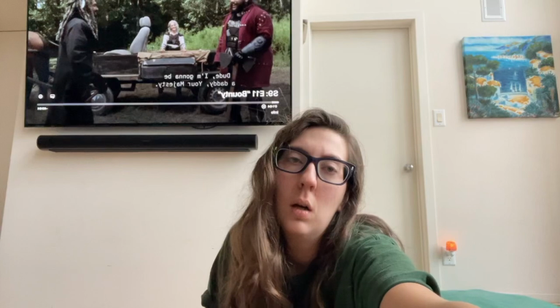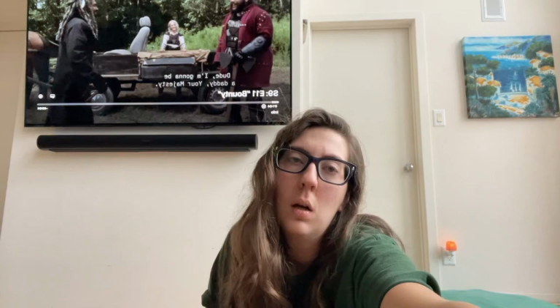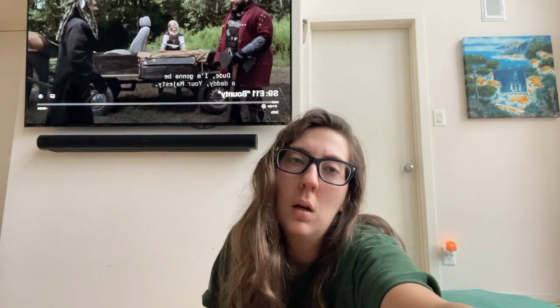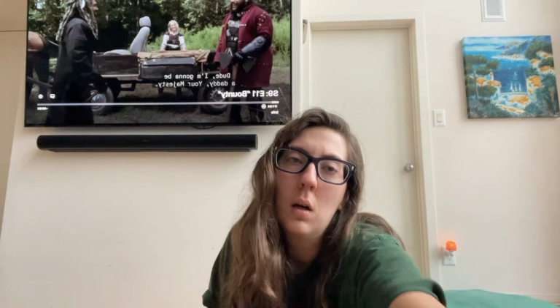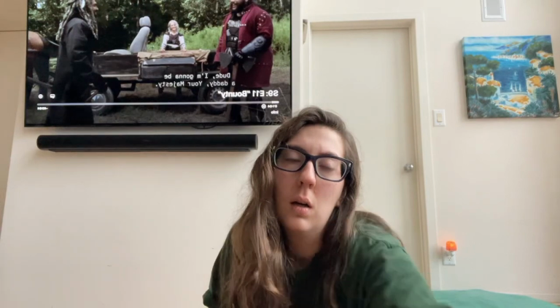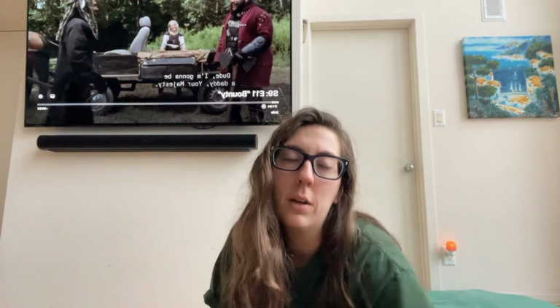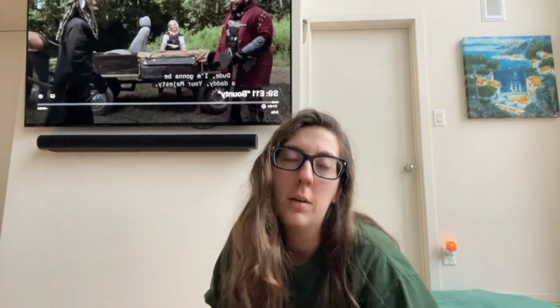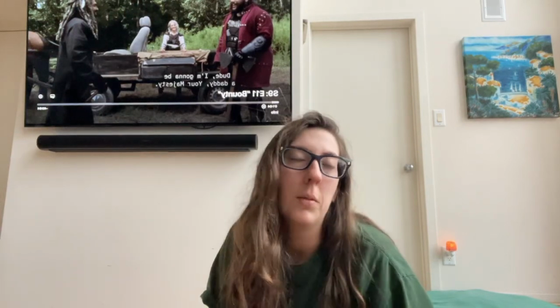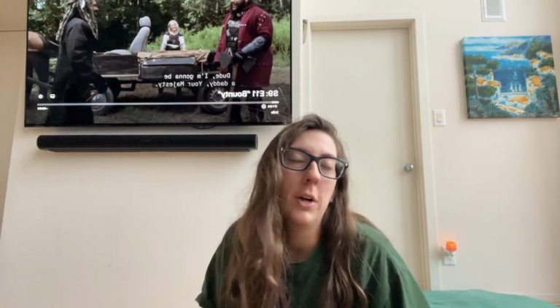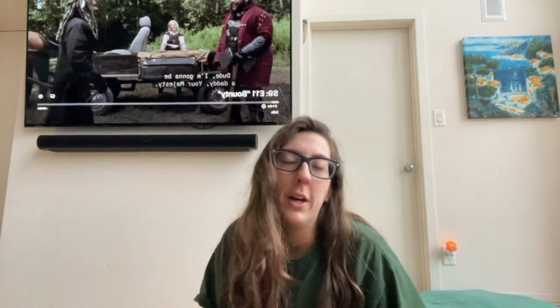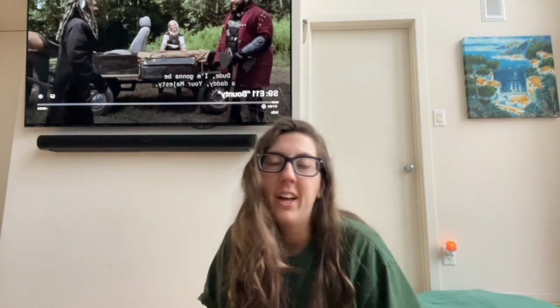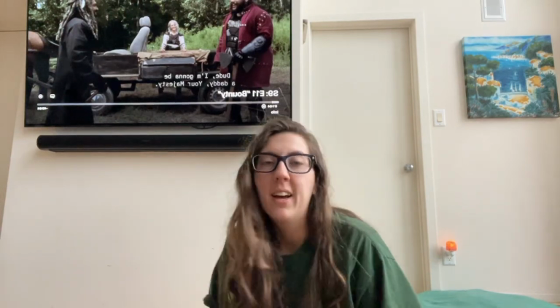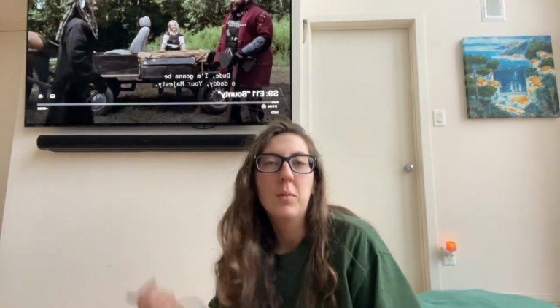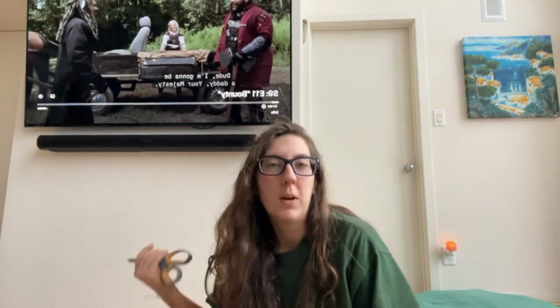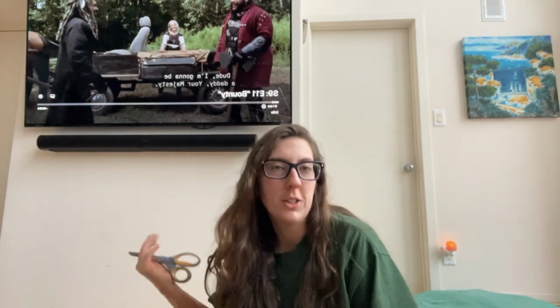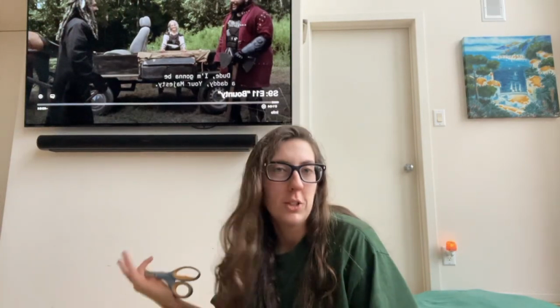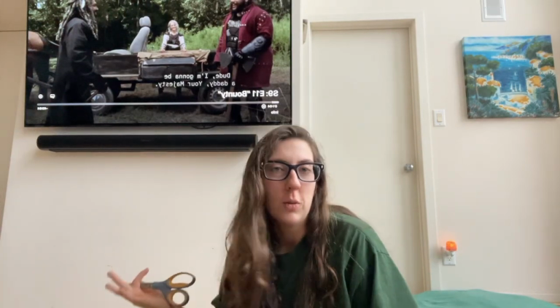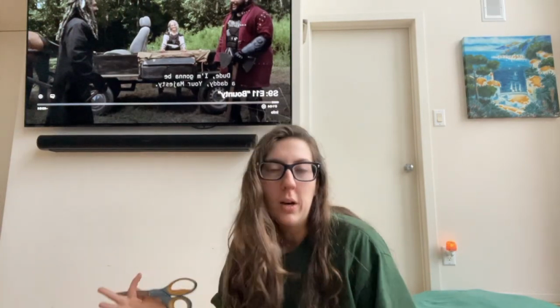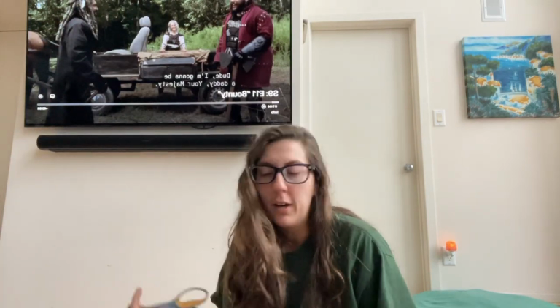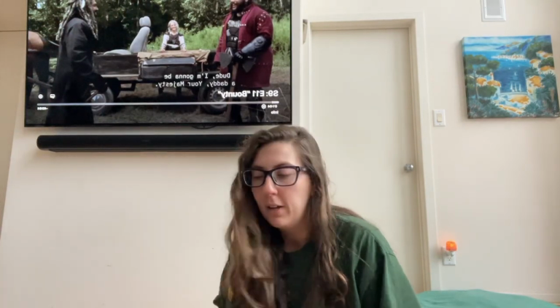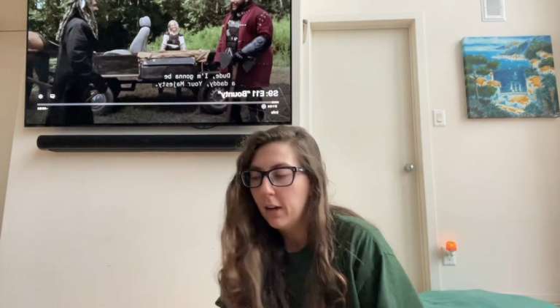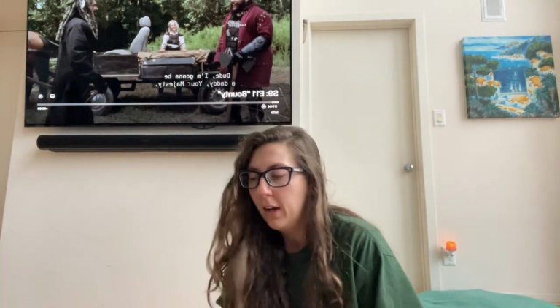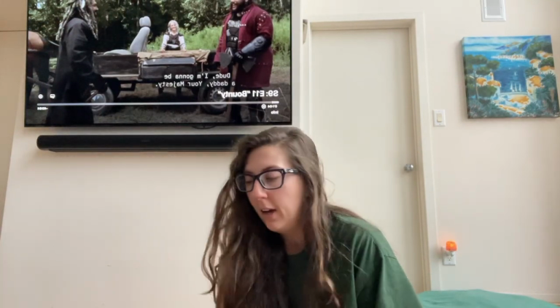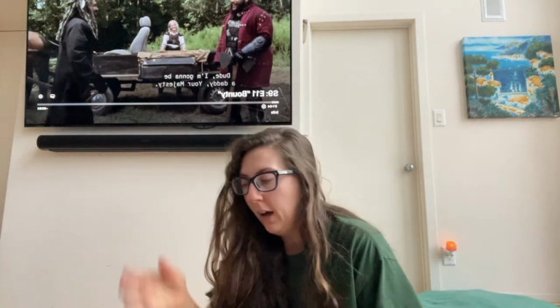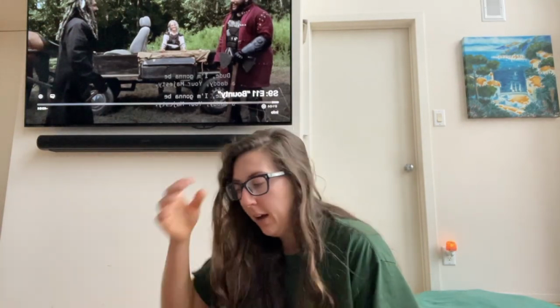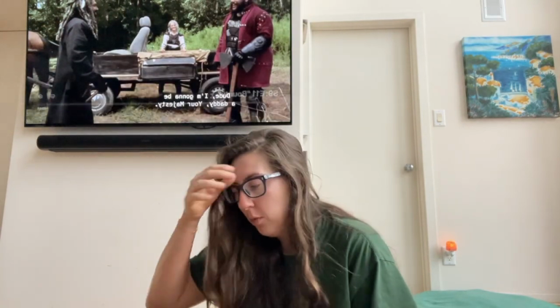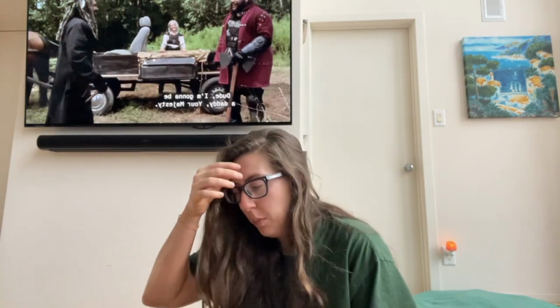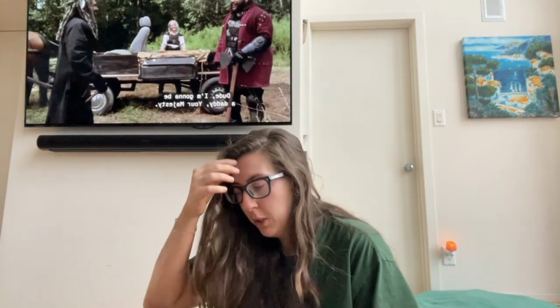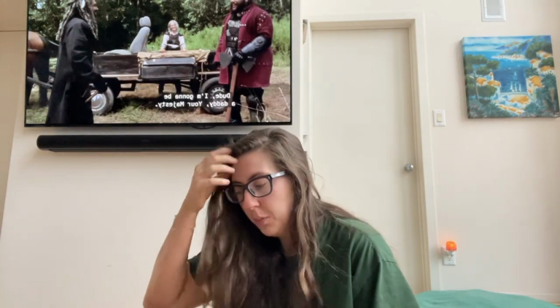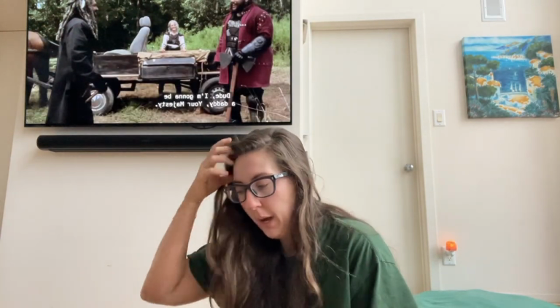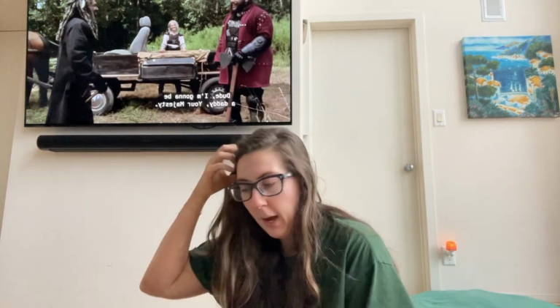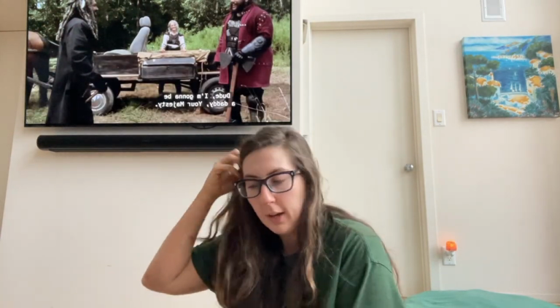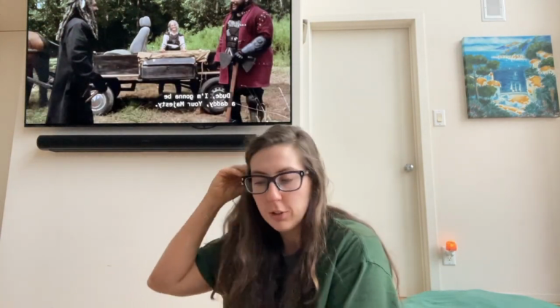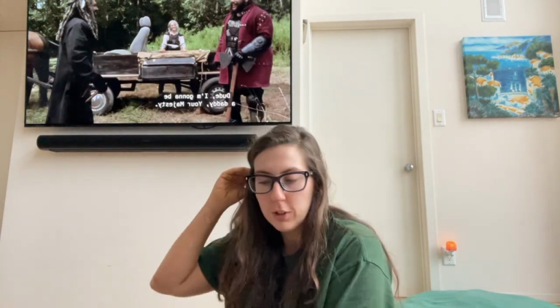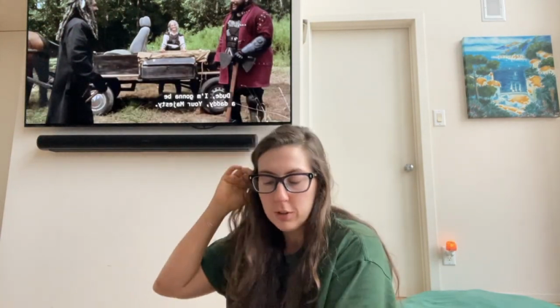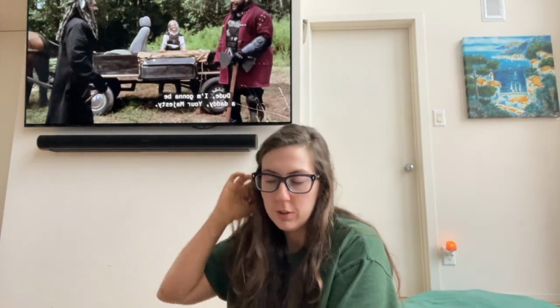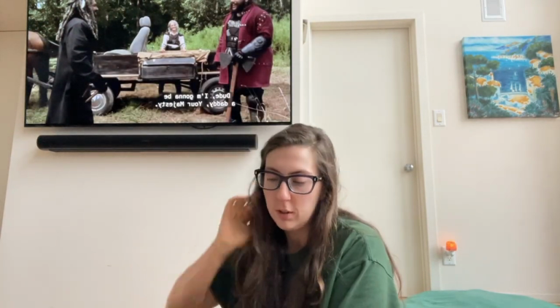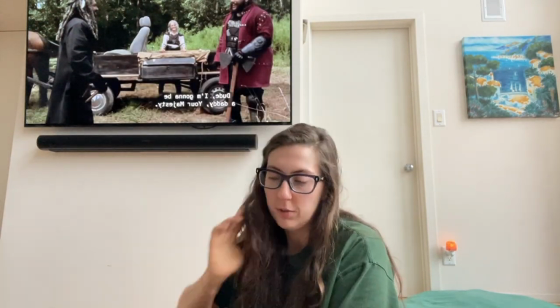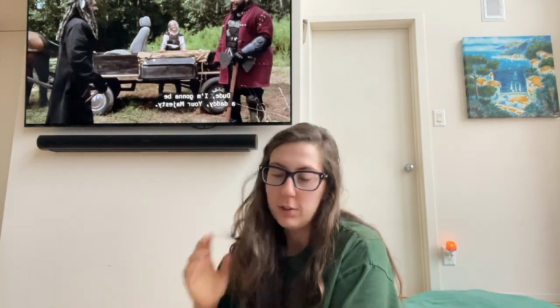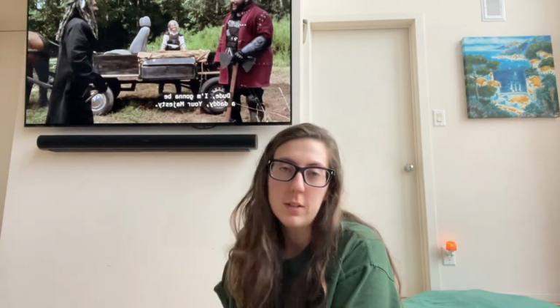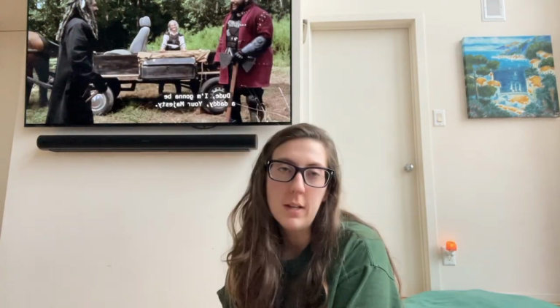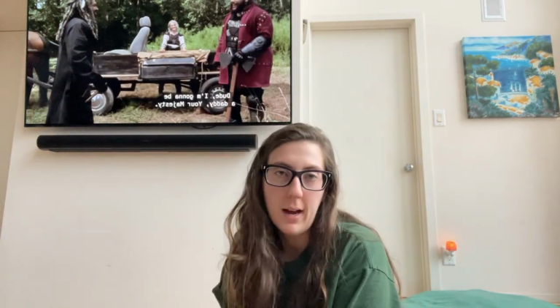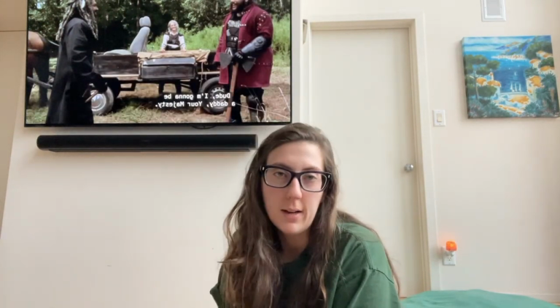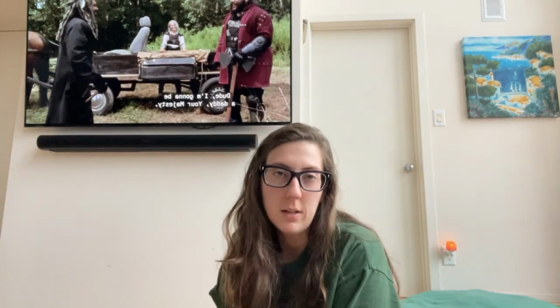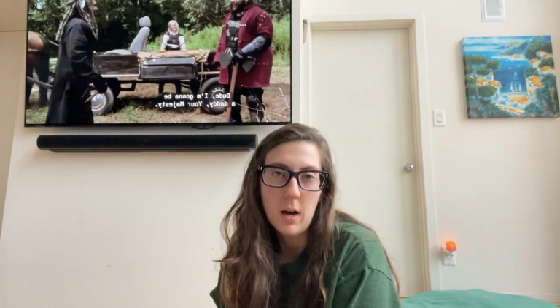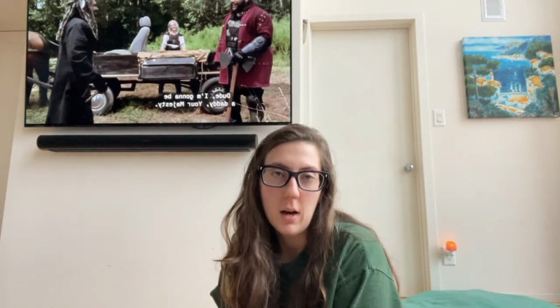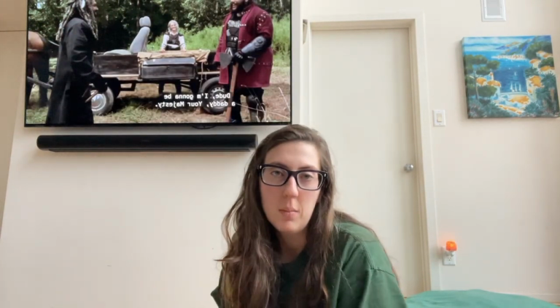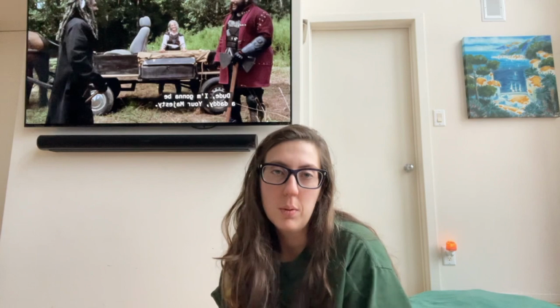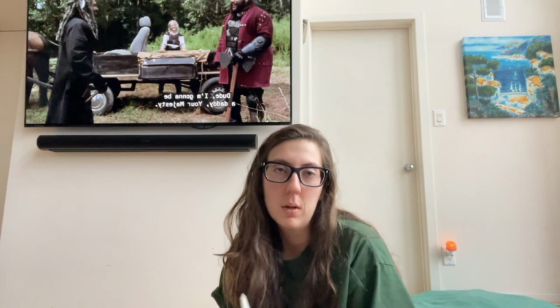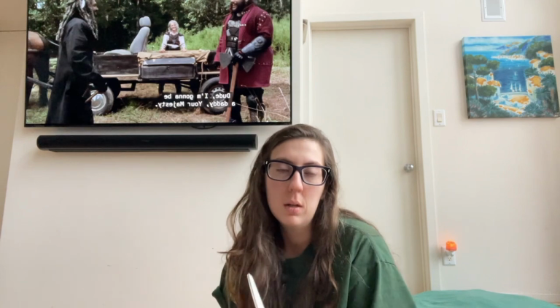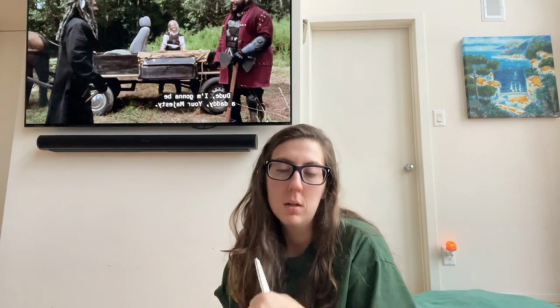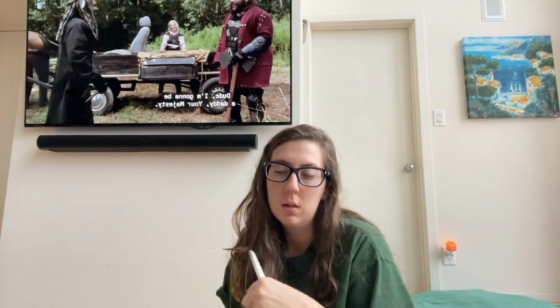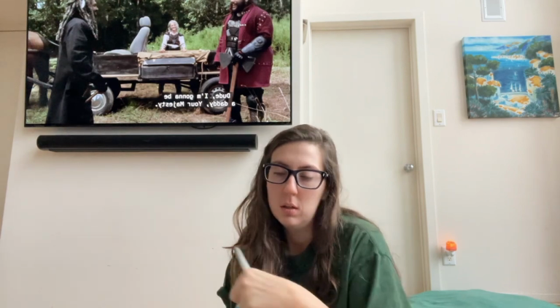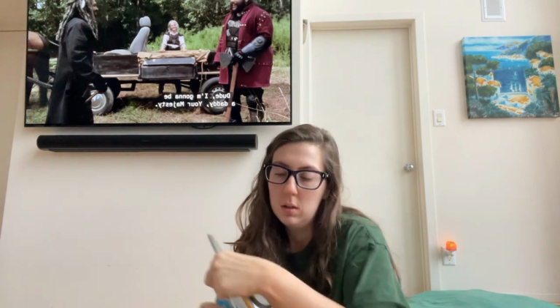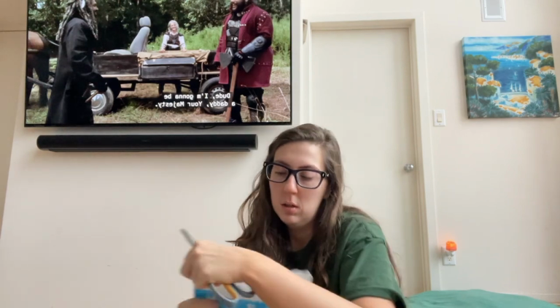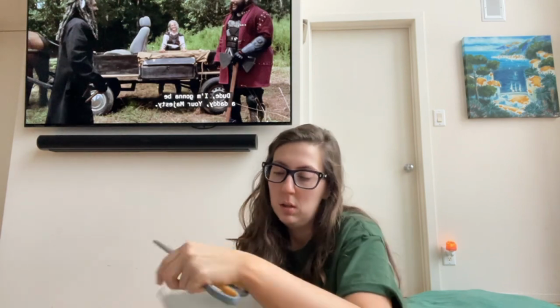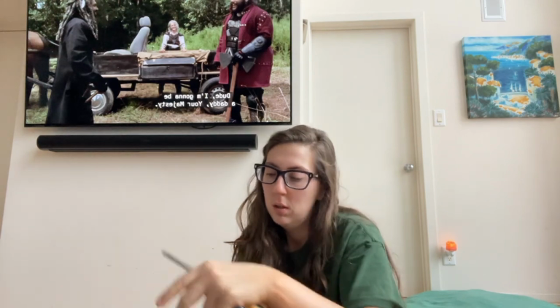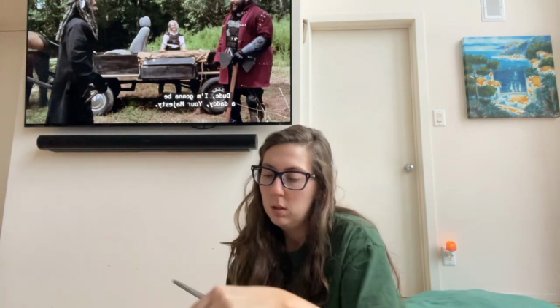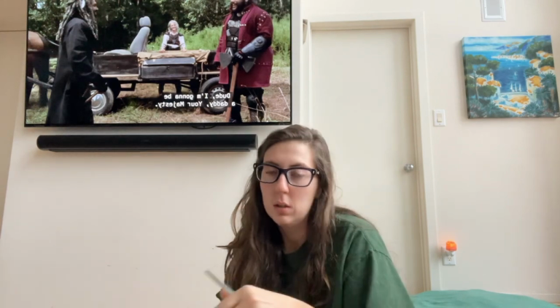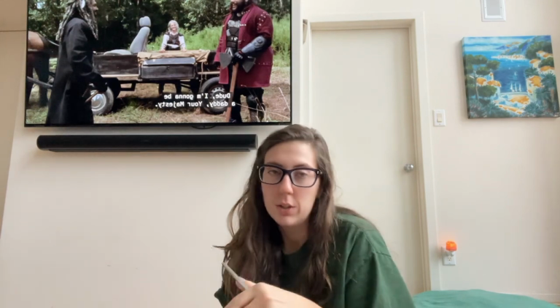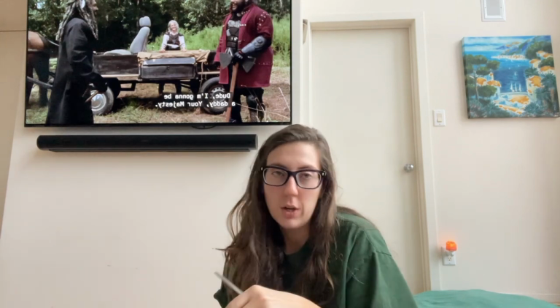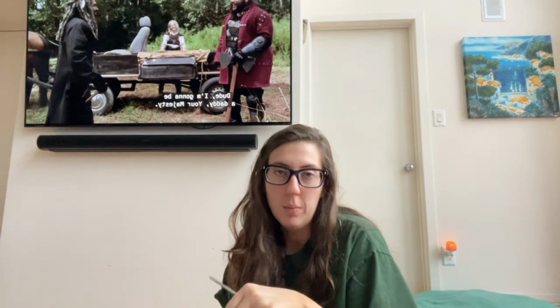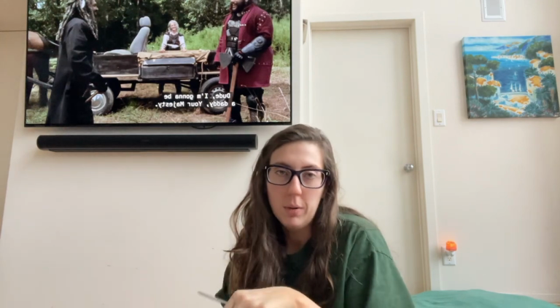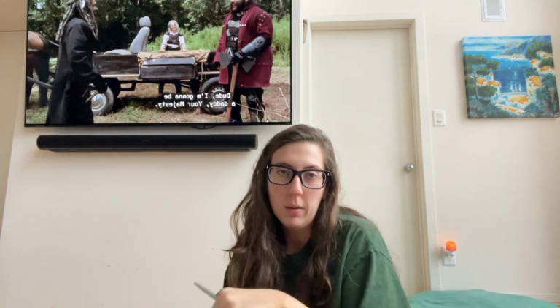Good morning. I'm watching The Walking Dead. I have a bunch of packages that have stacked up — let's open them.